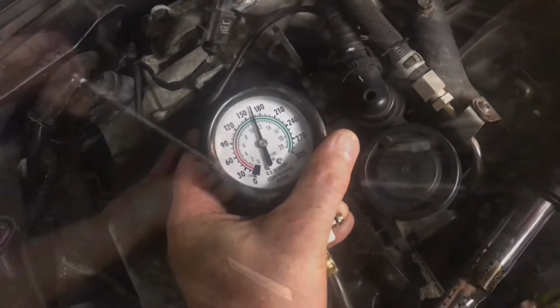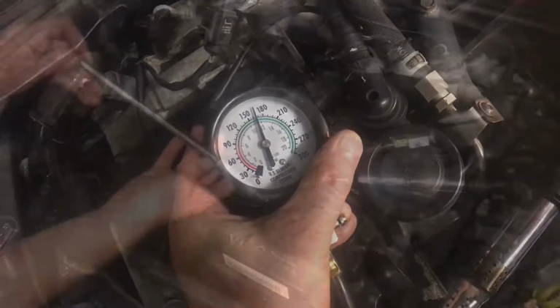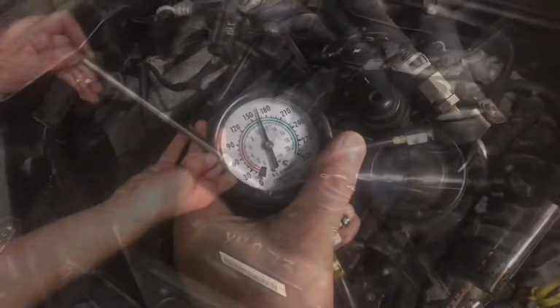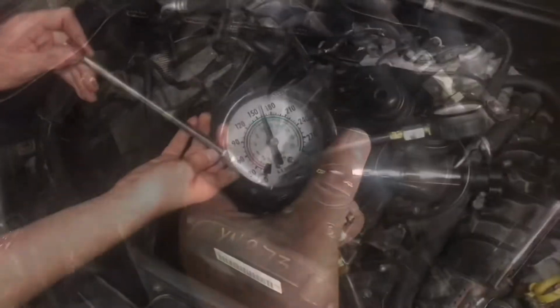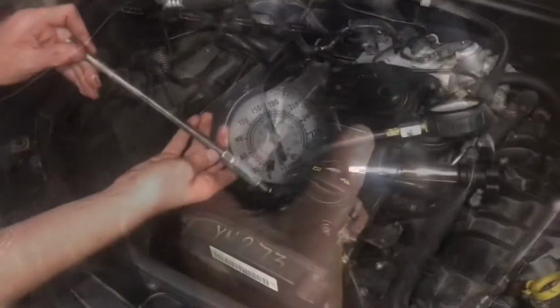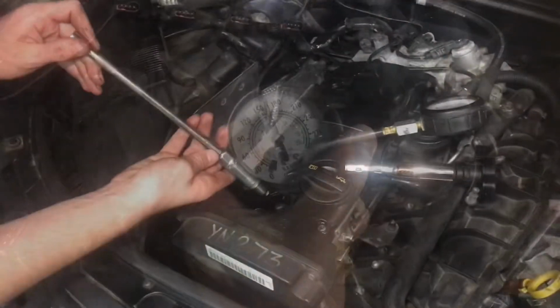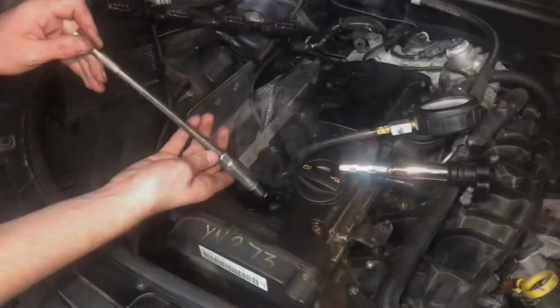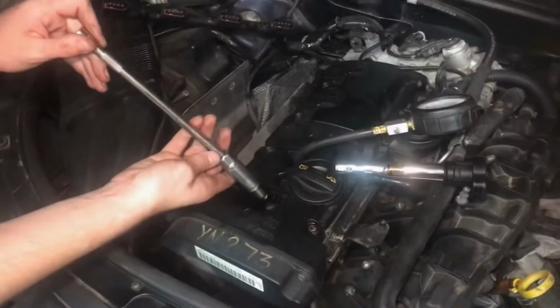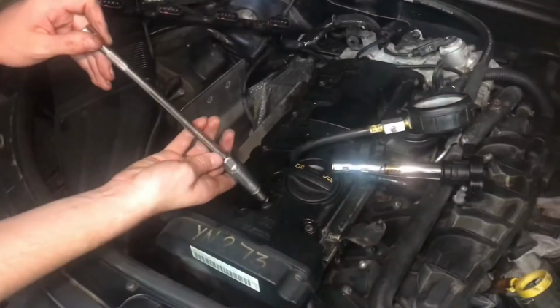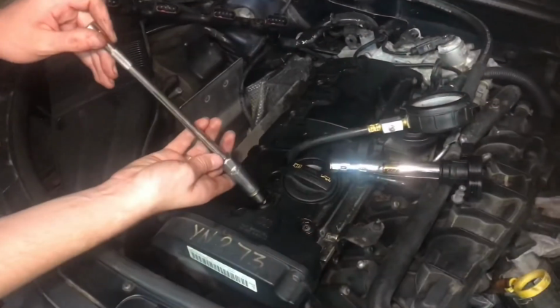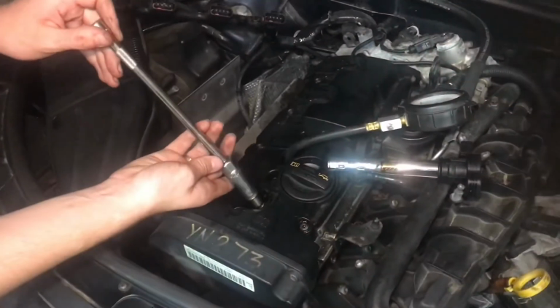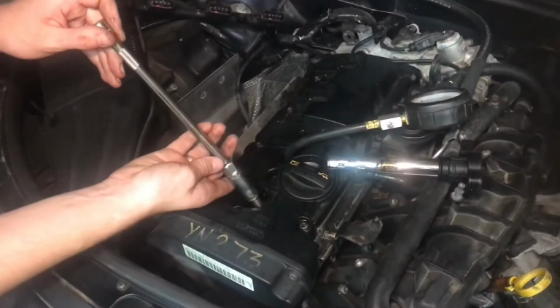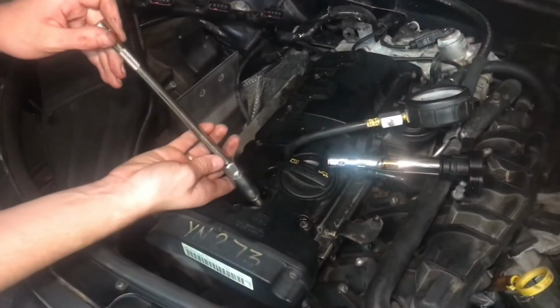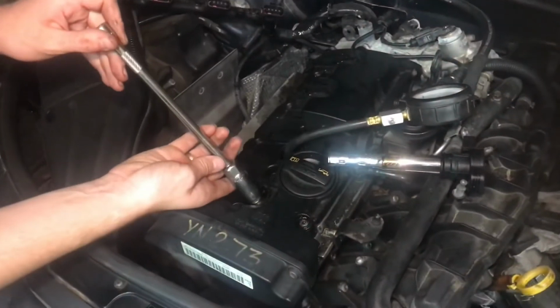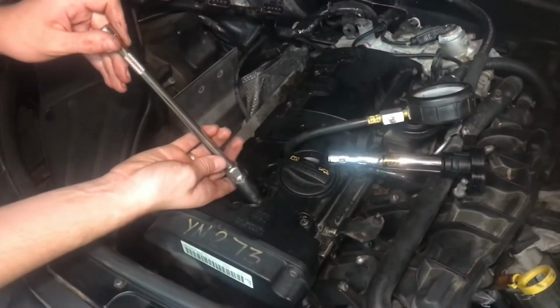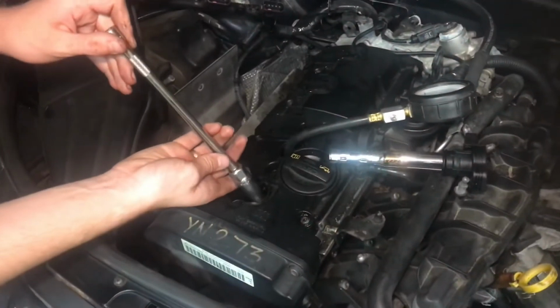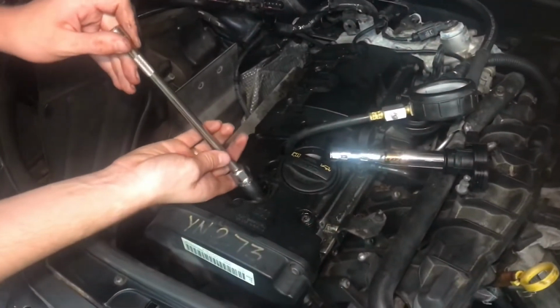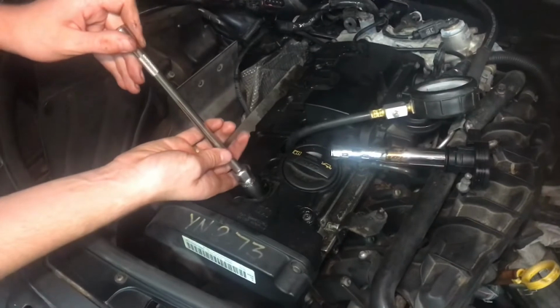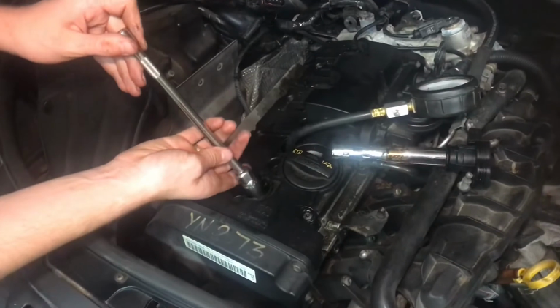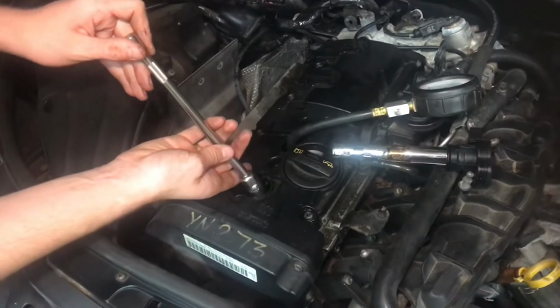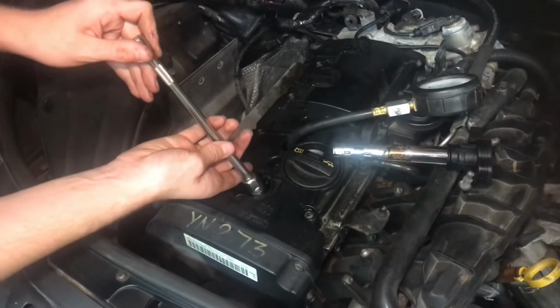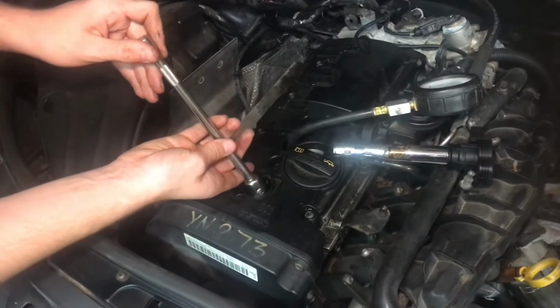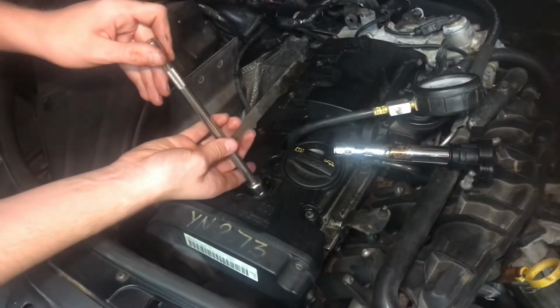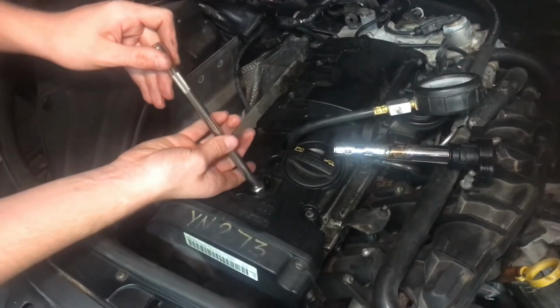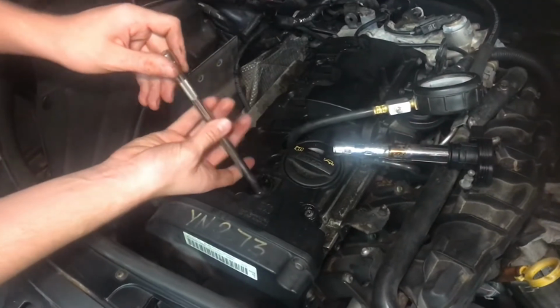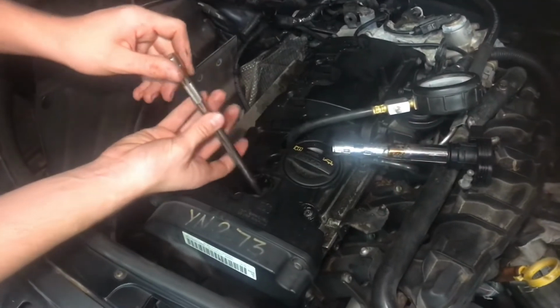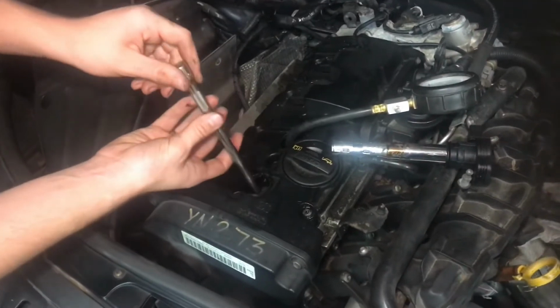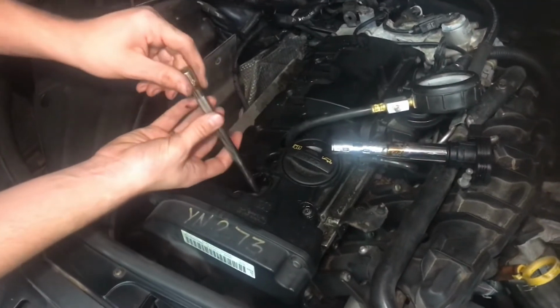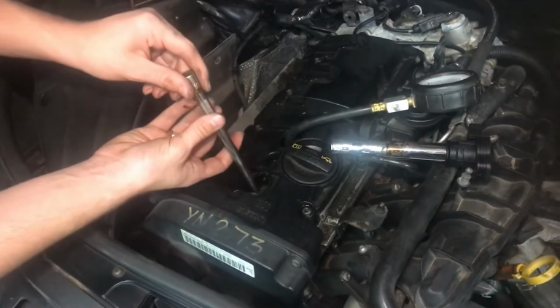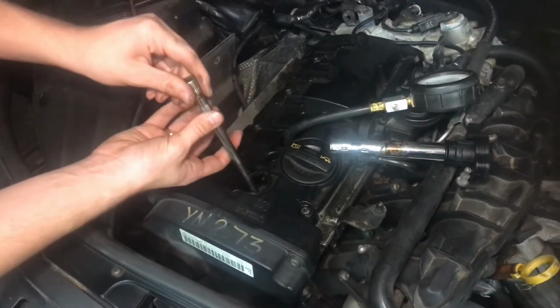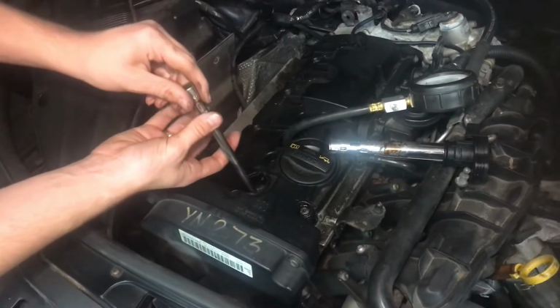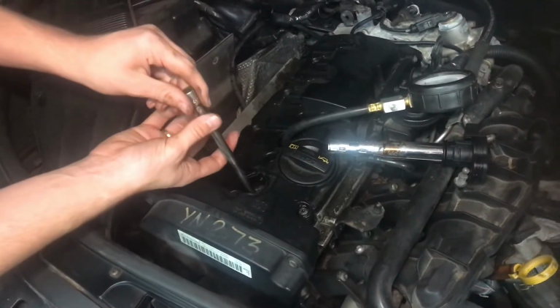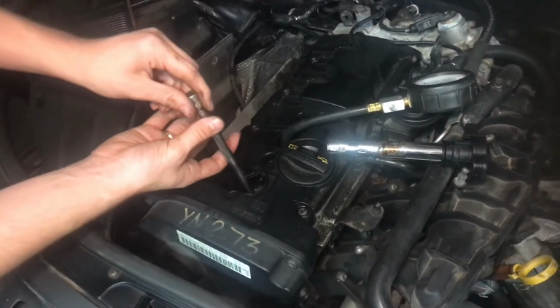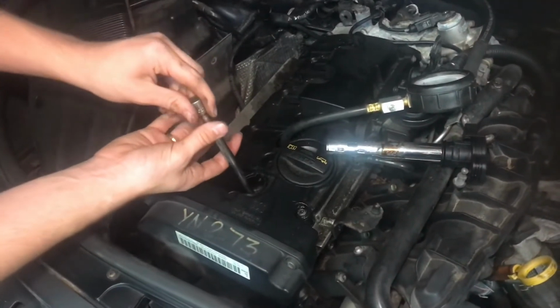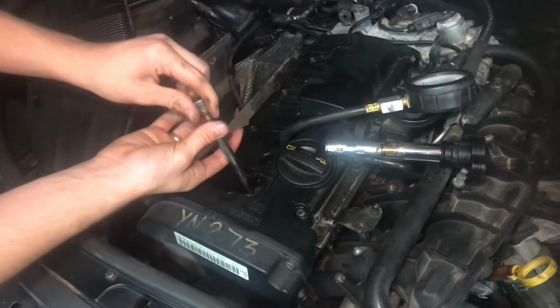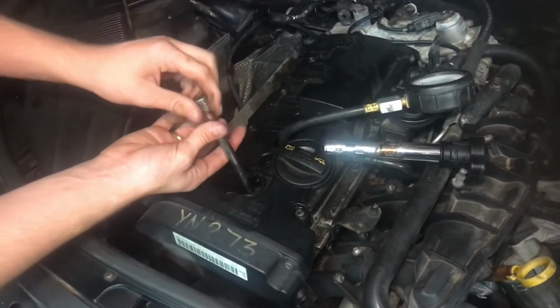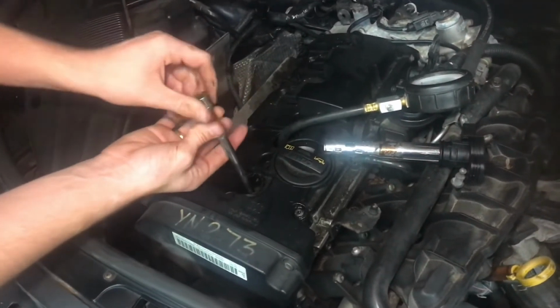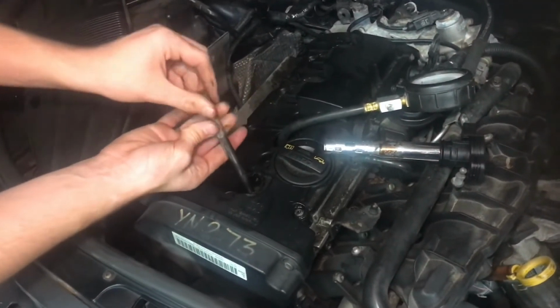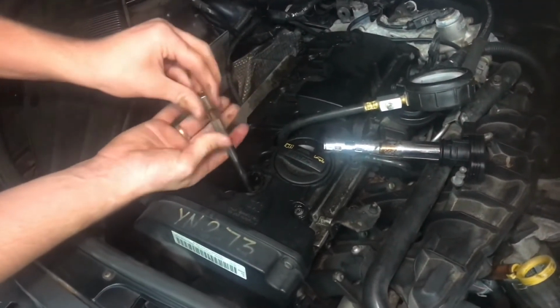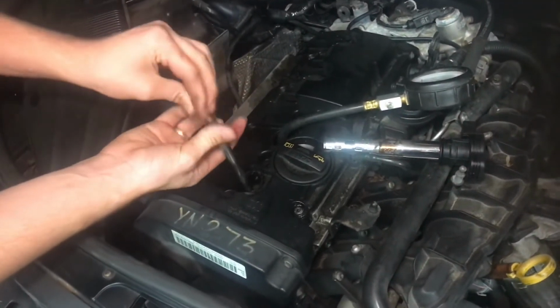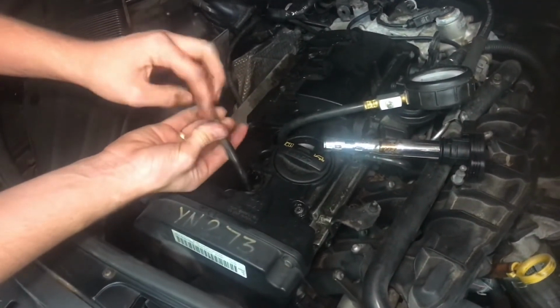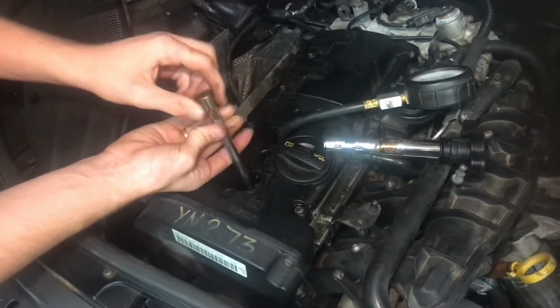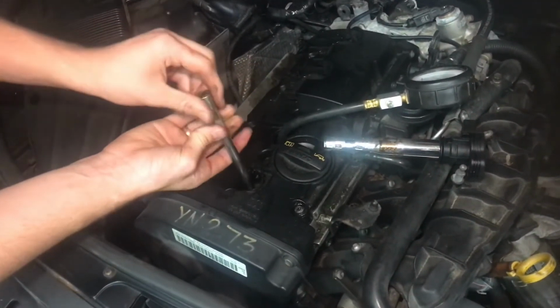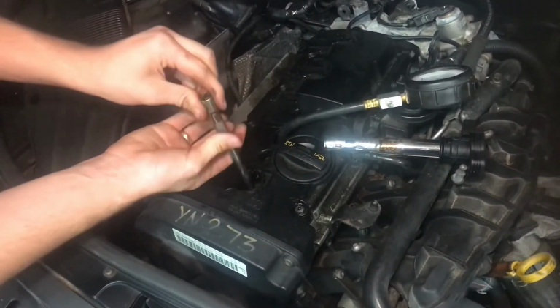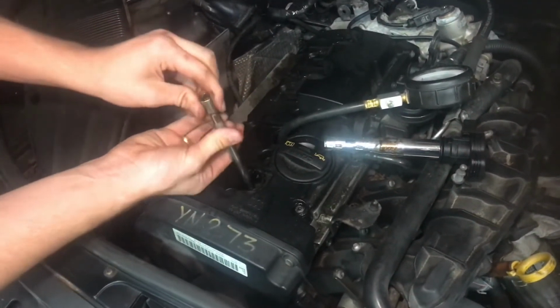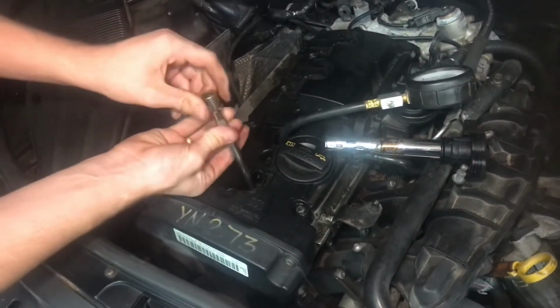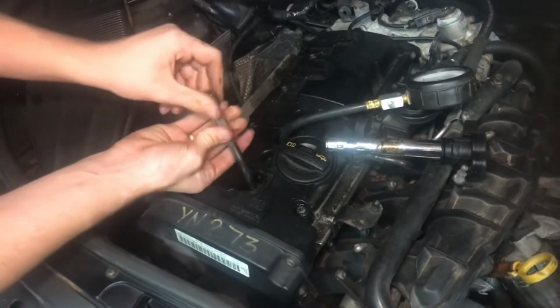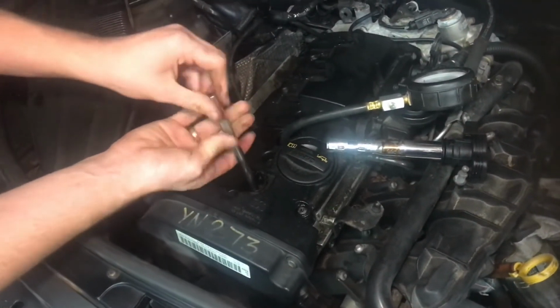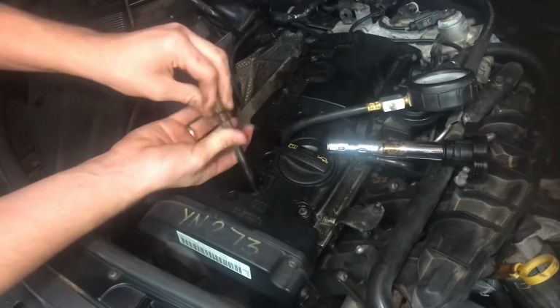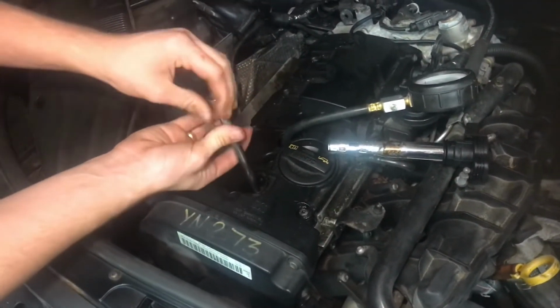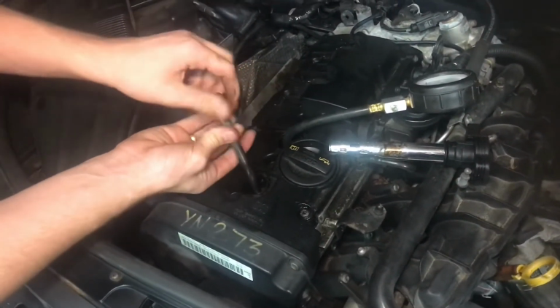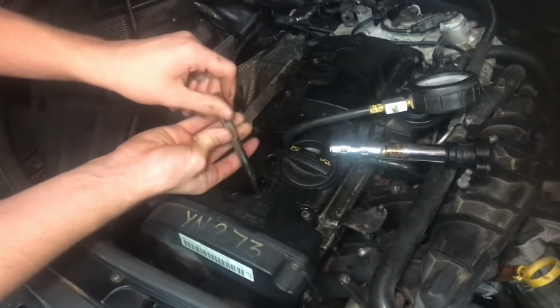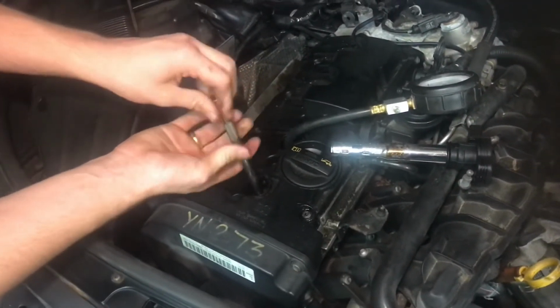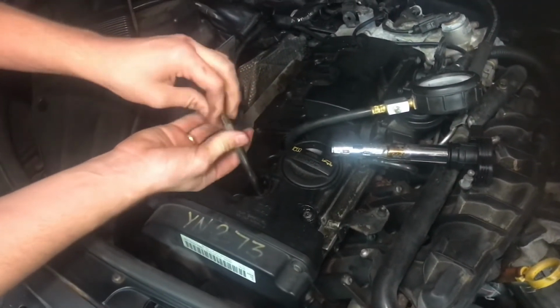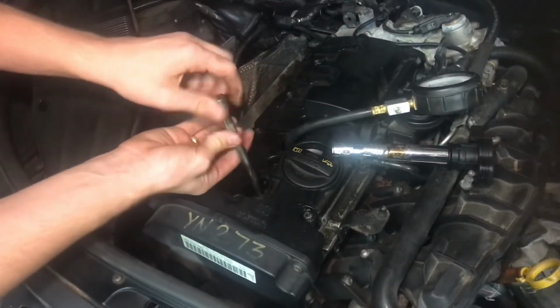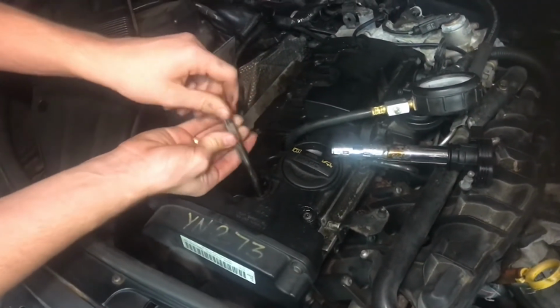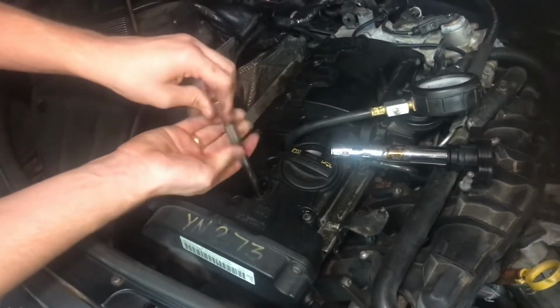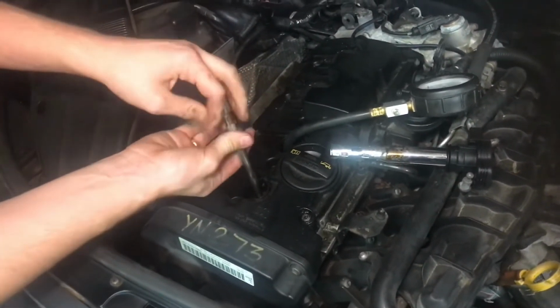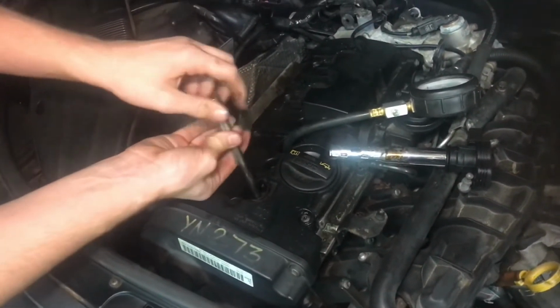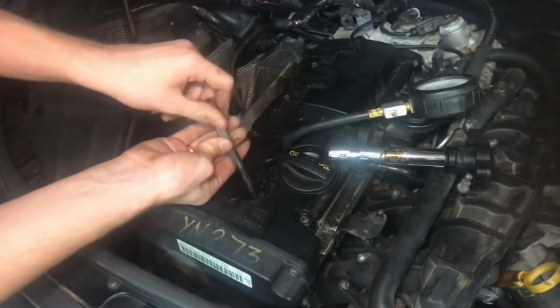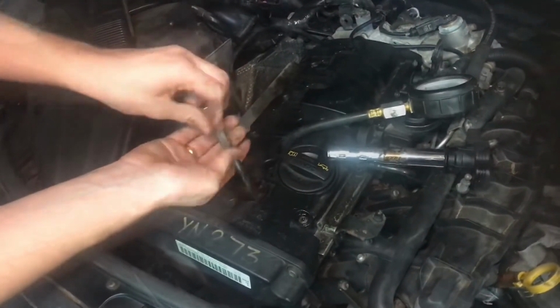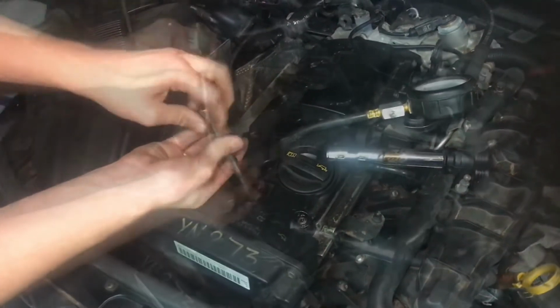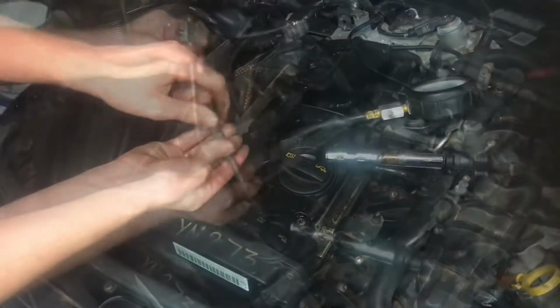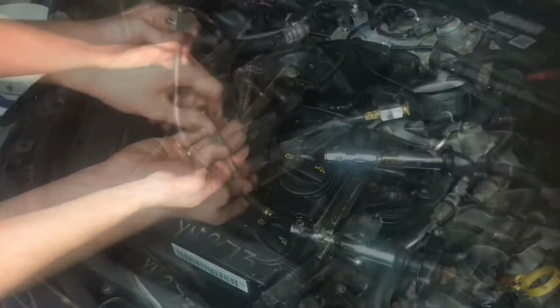I put the spark plug of the cylinder that I'm not testing back in, just so everything is the same and the speed of the engine is also the same.